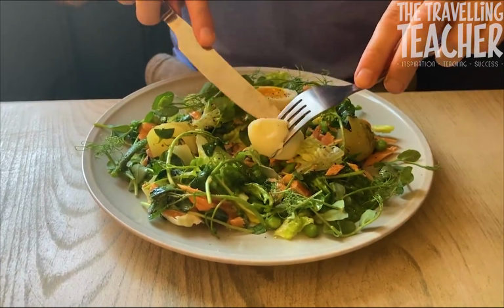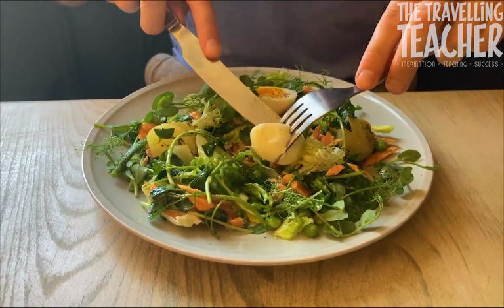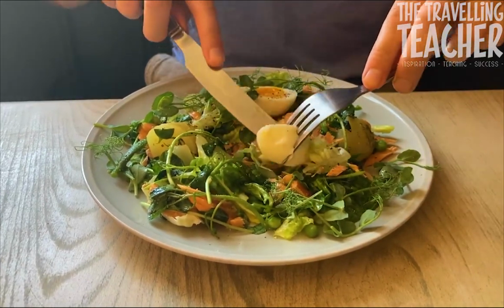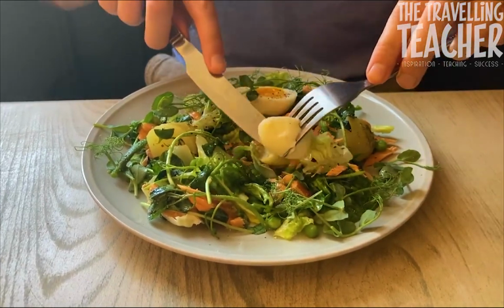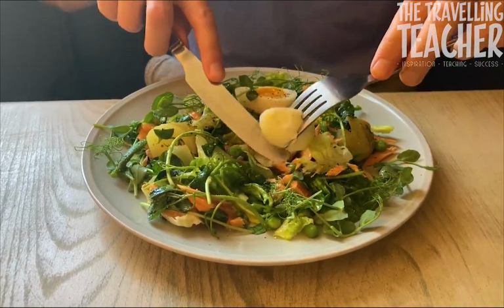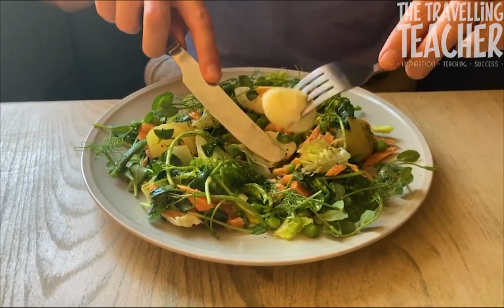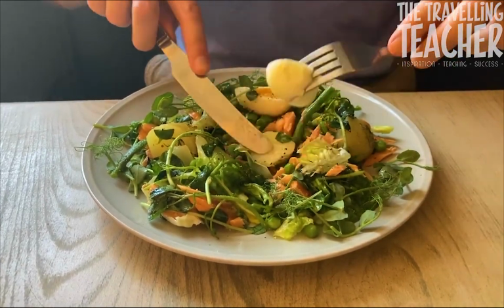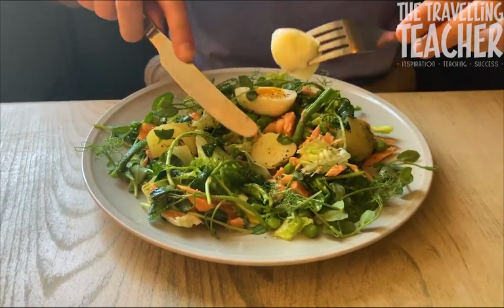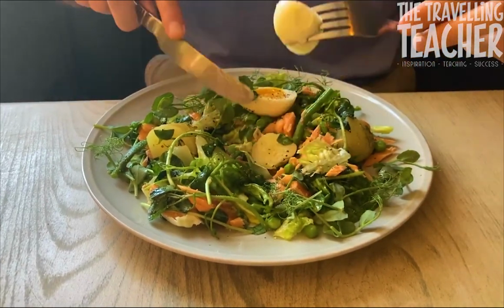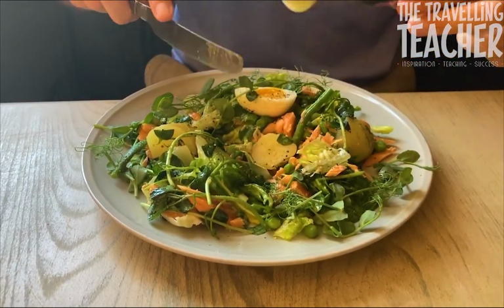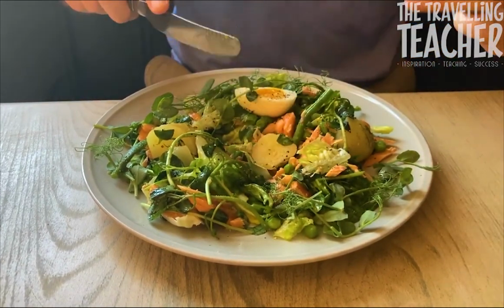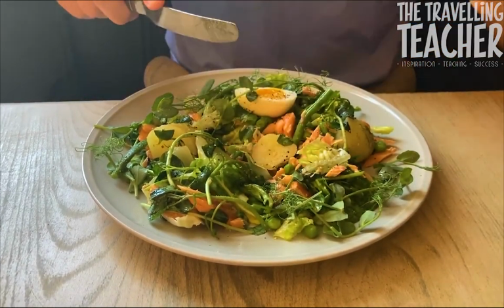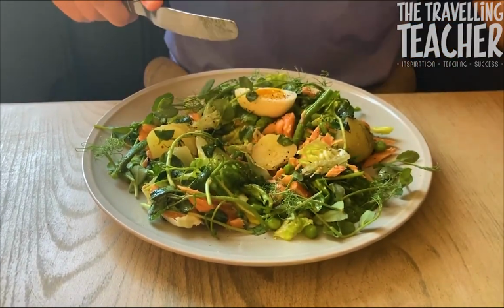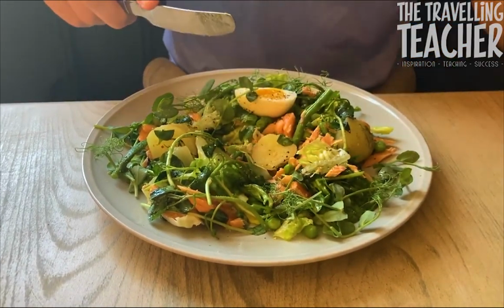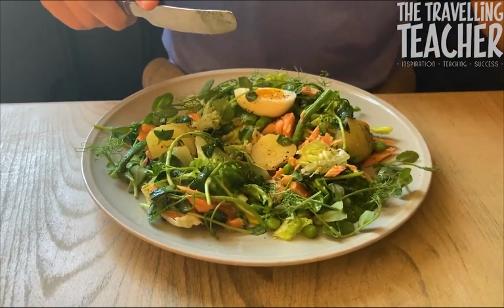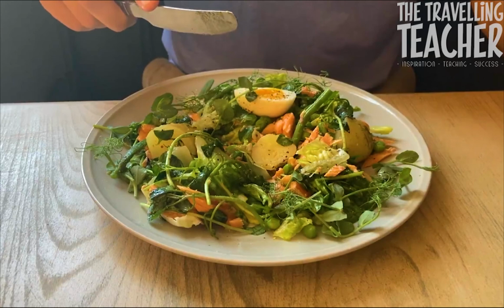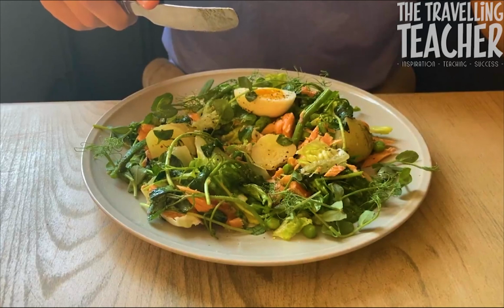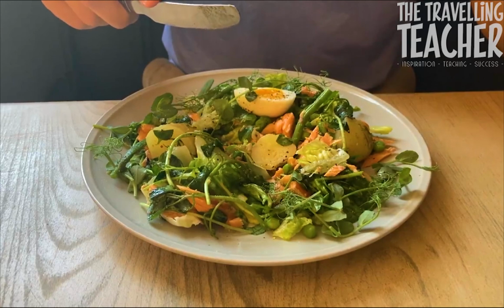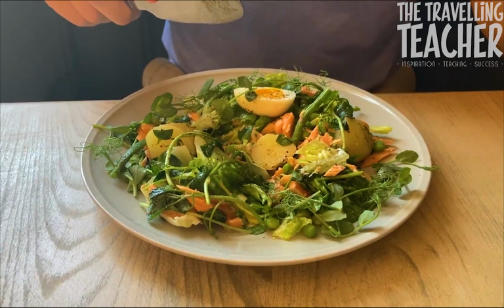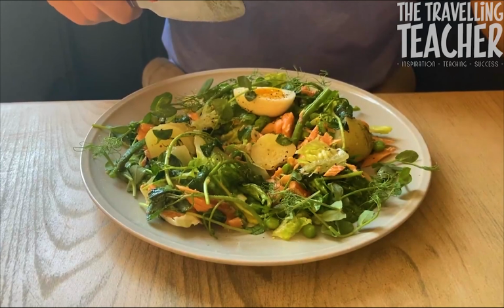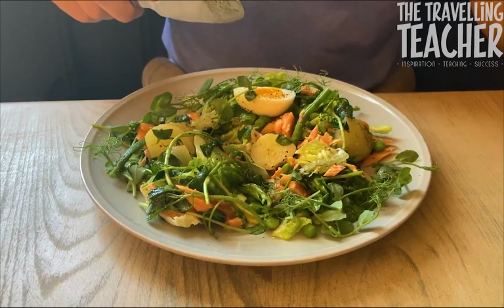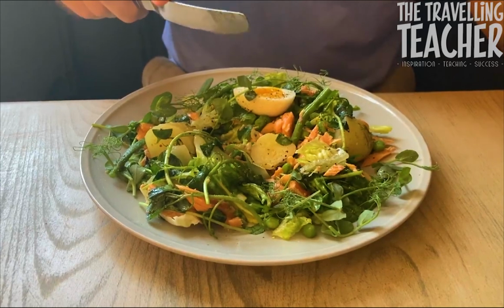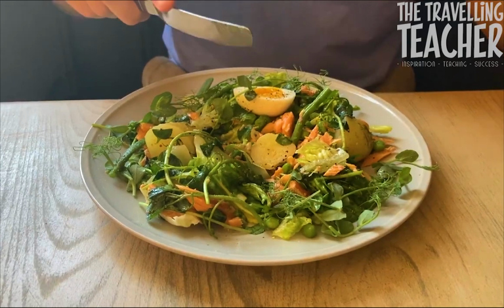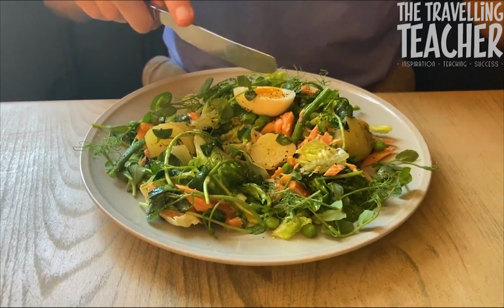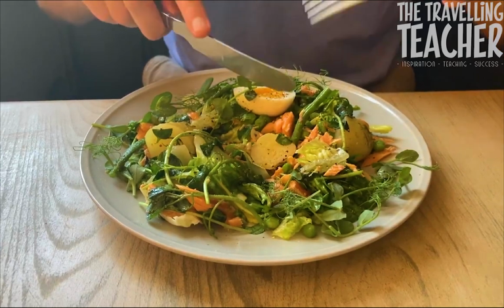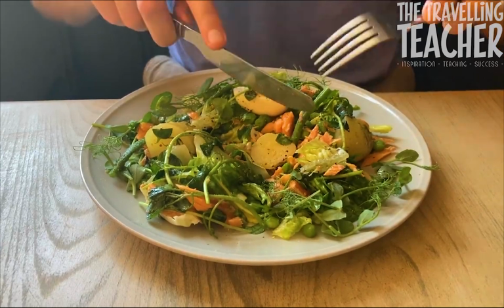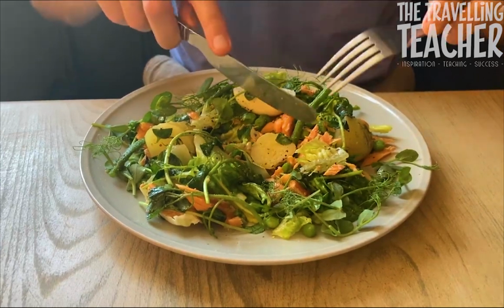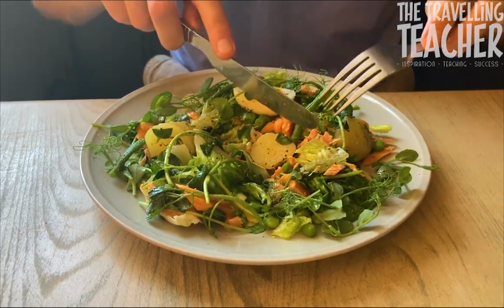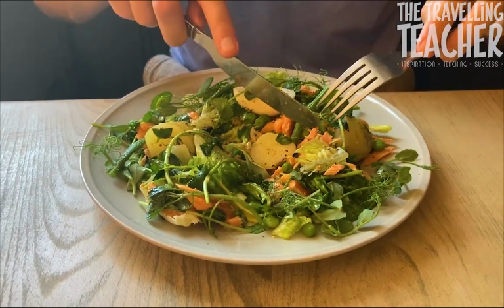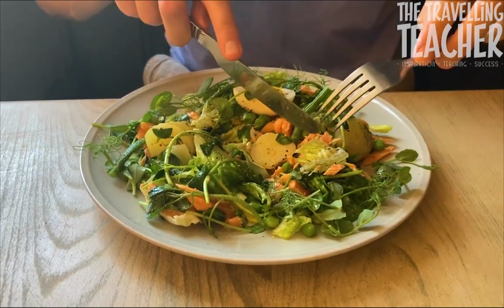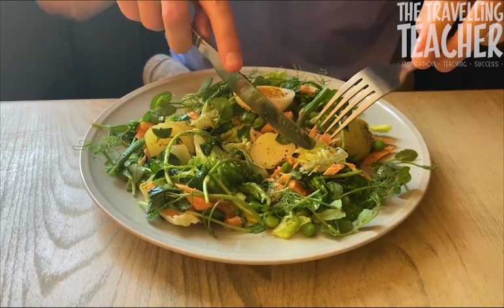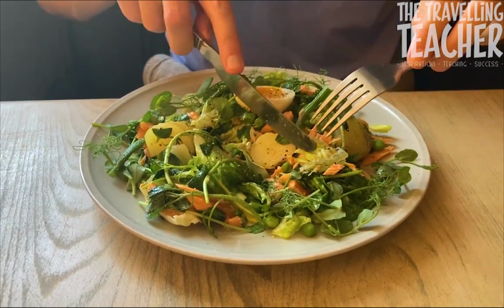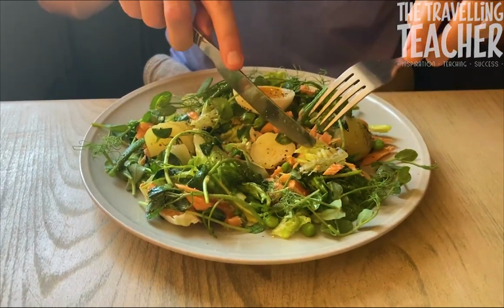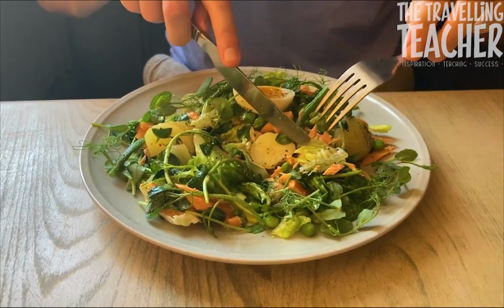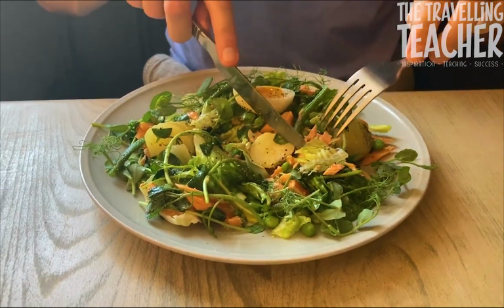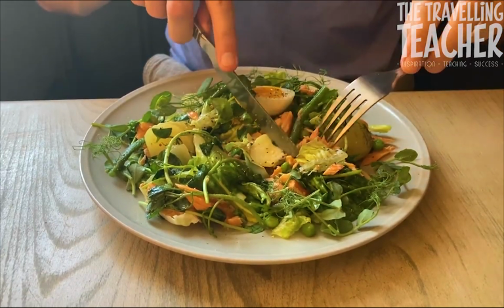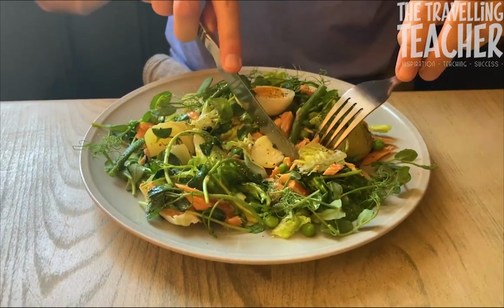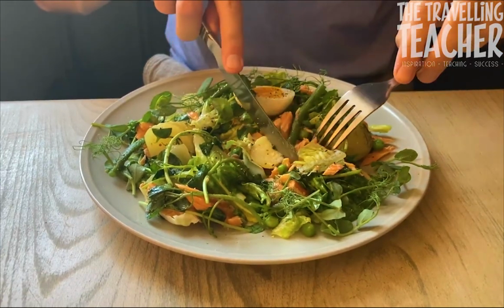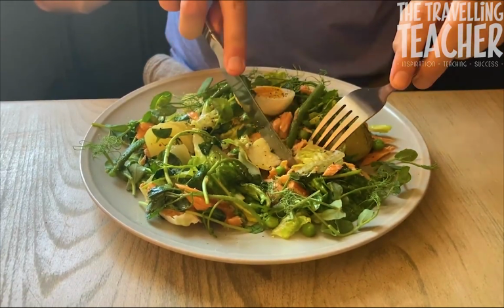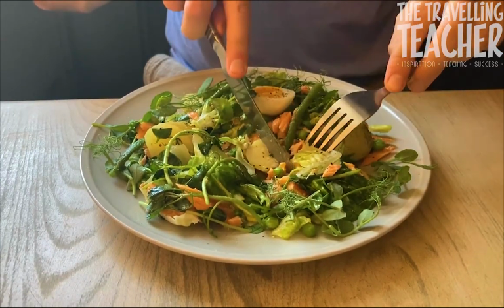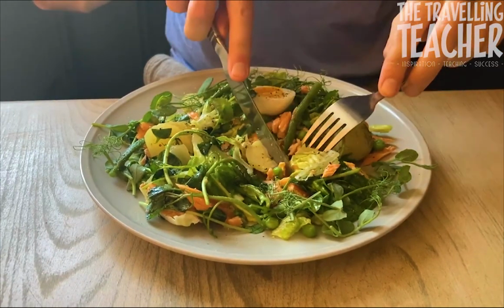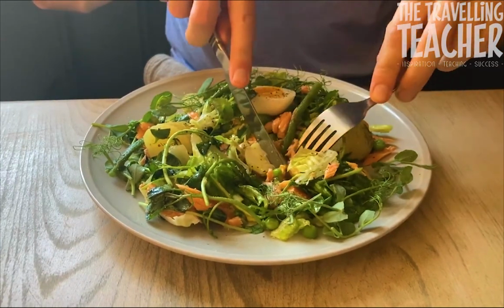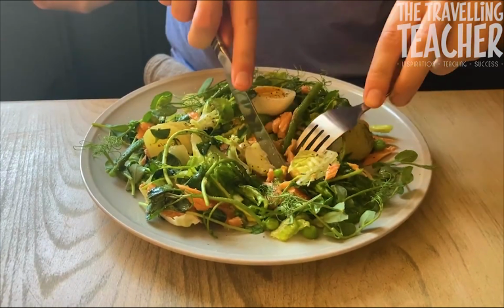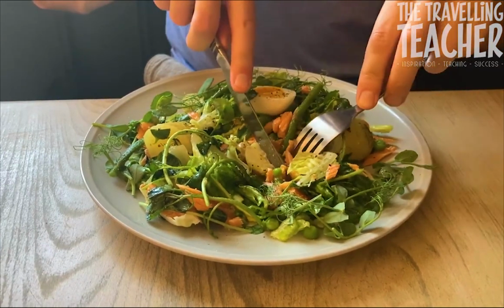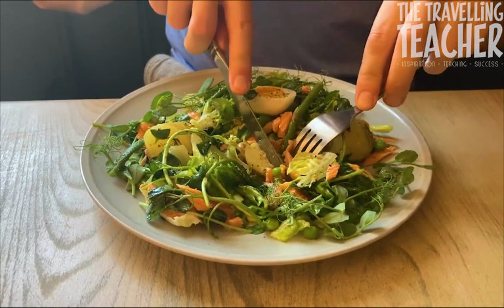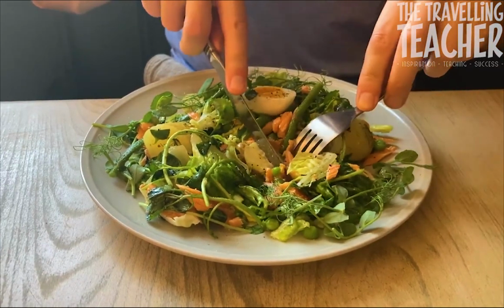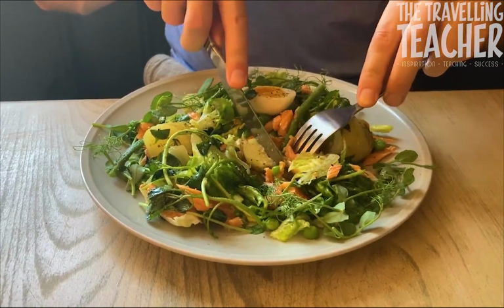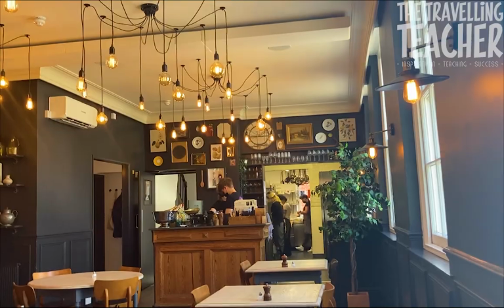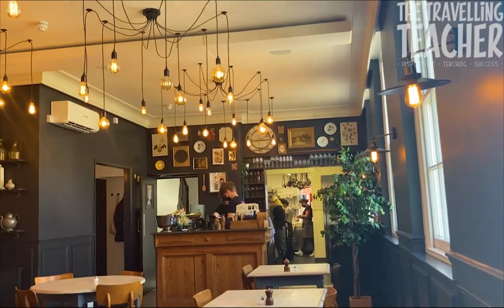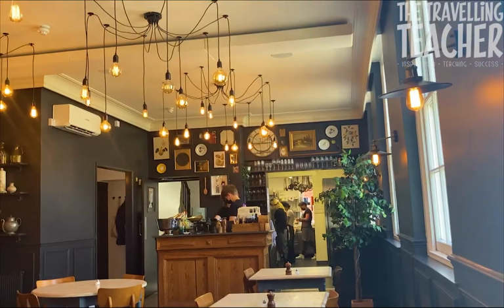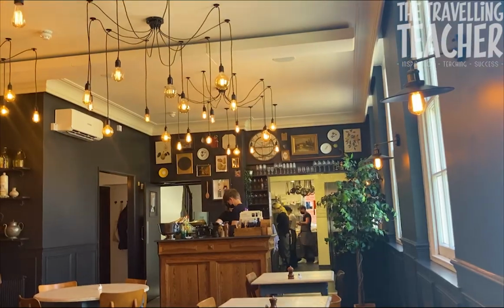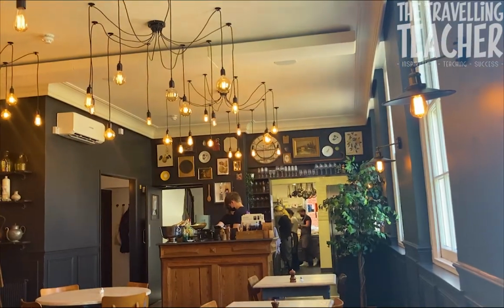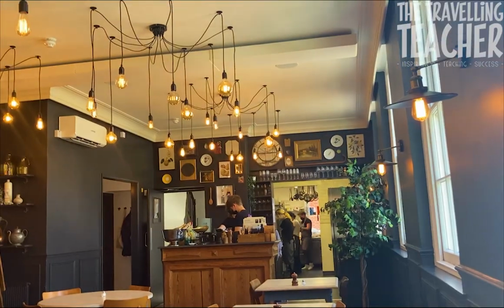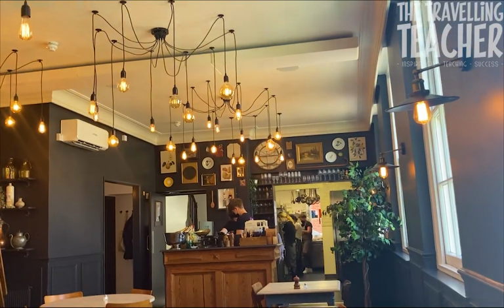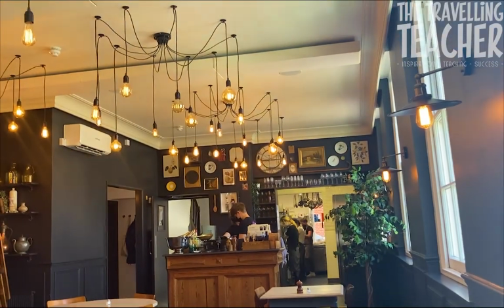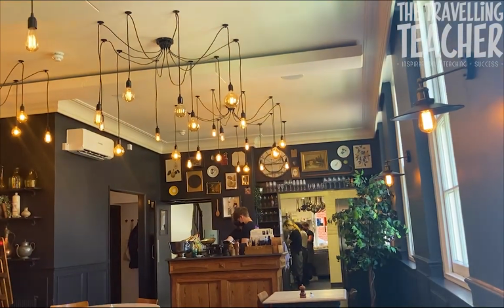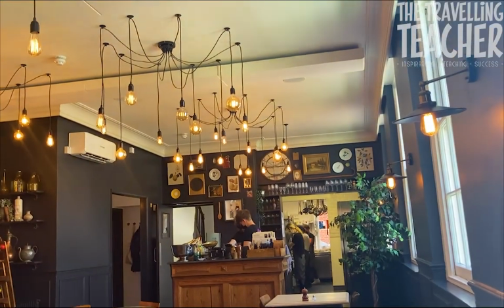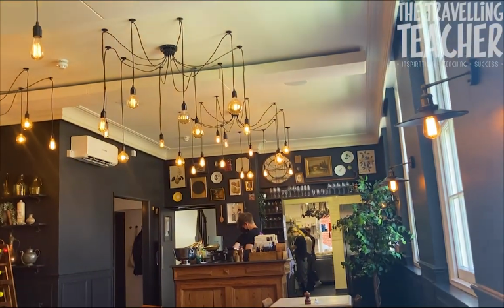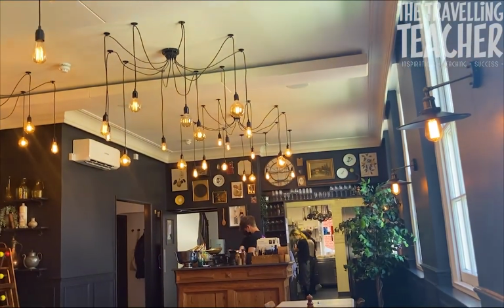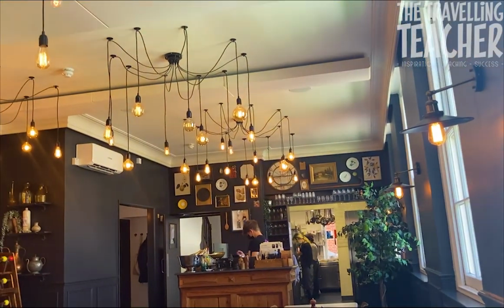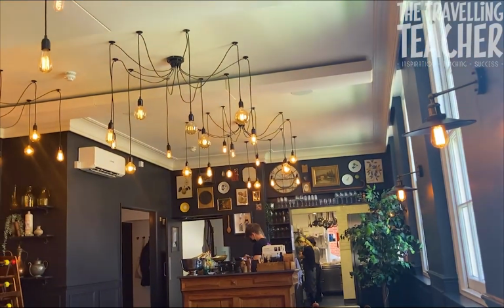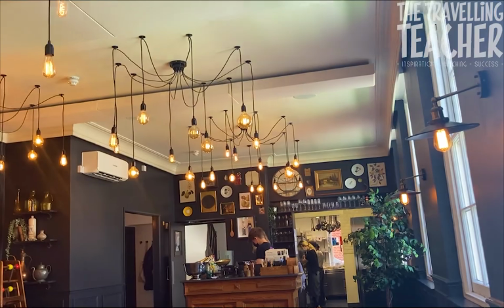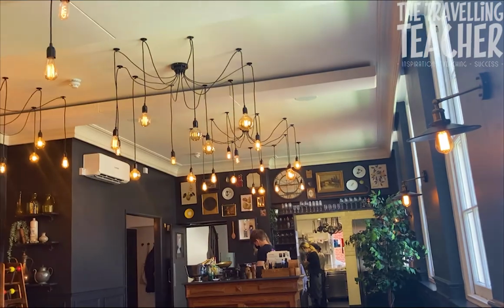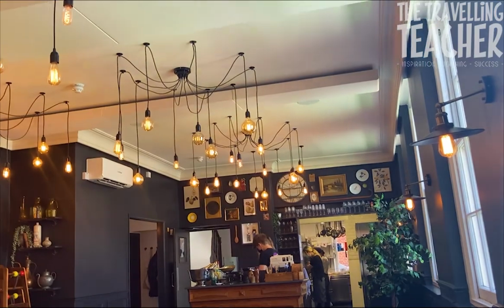The restaurant serves breakfast, lunch, dinner, and private functions.